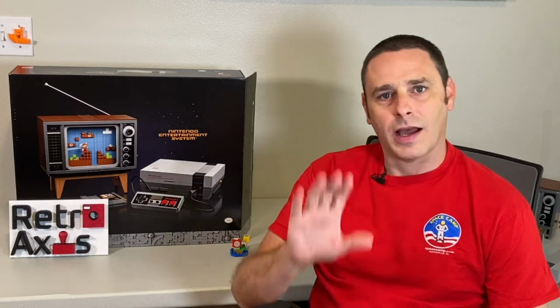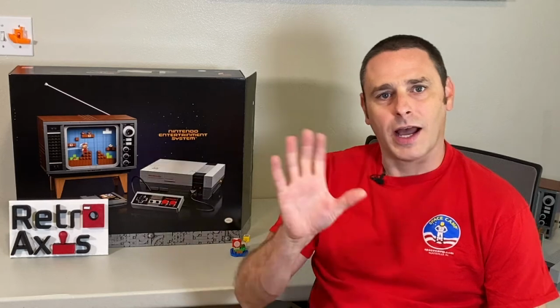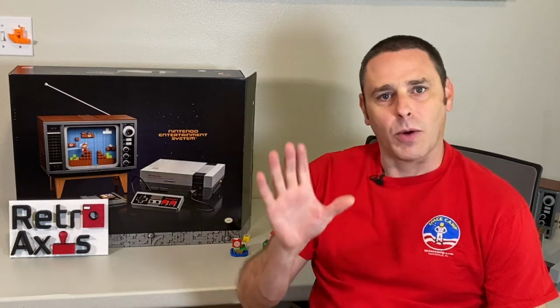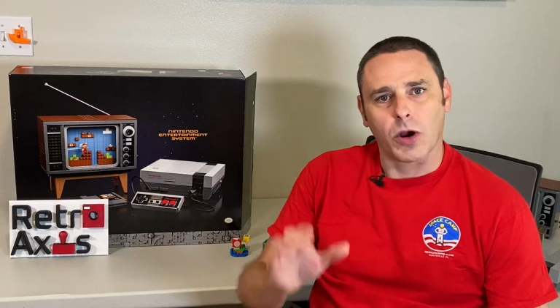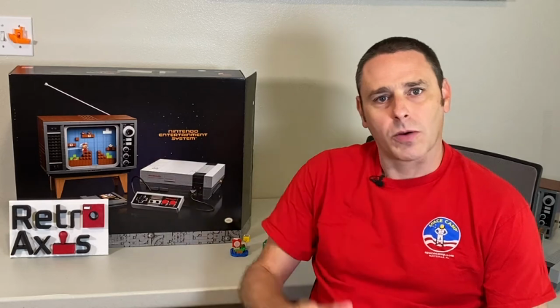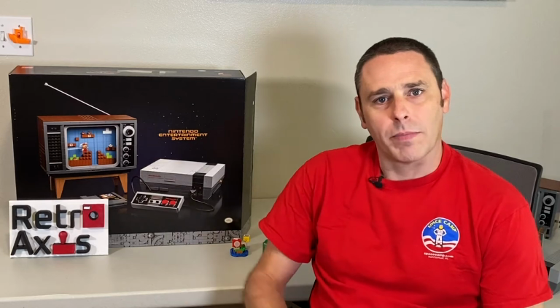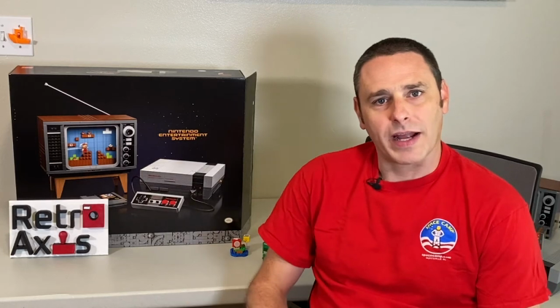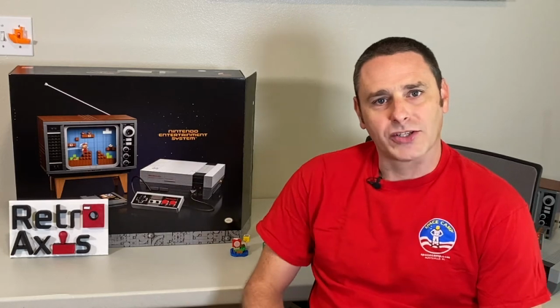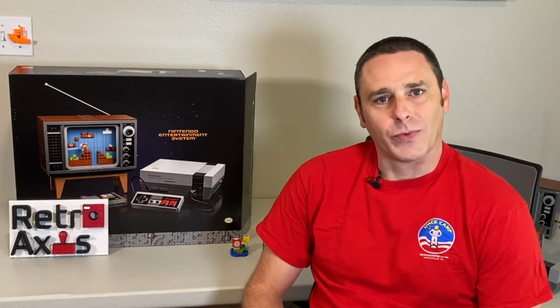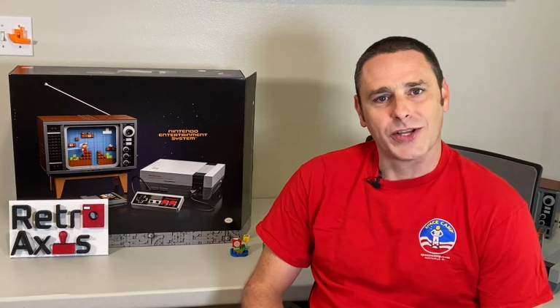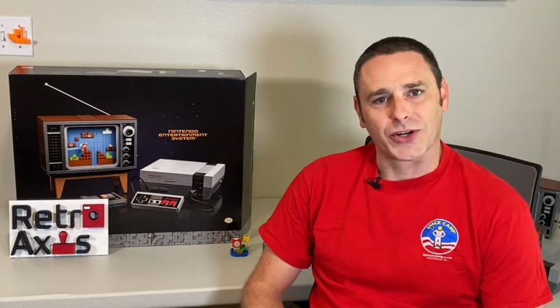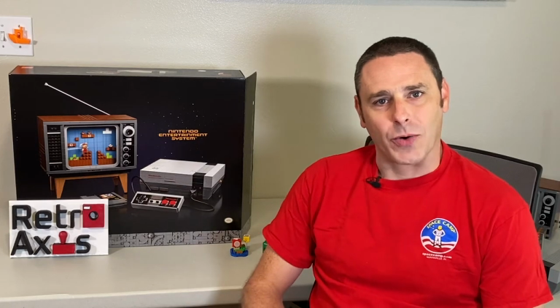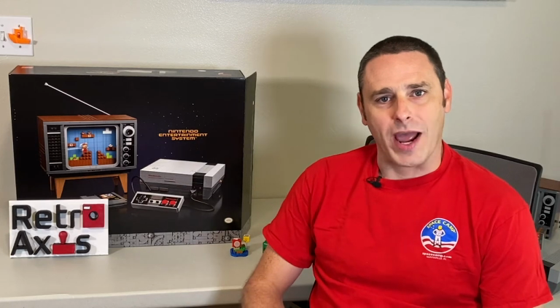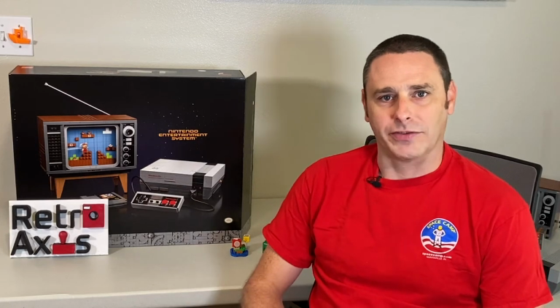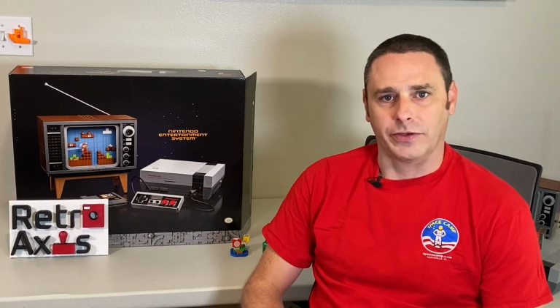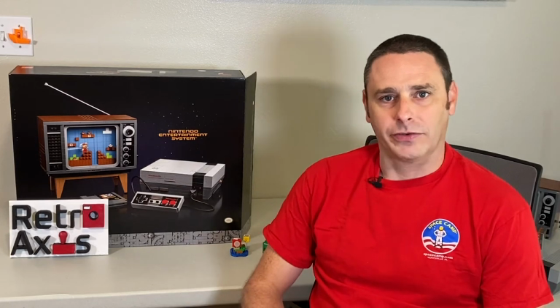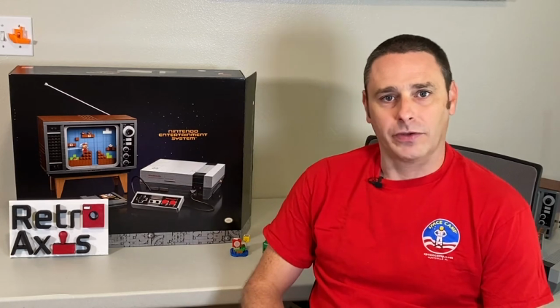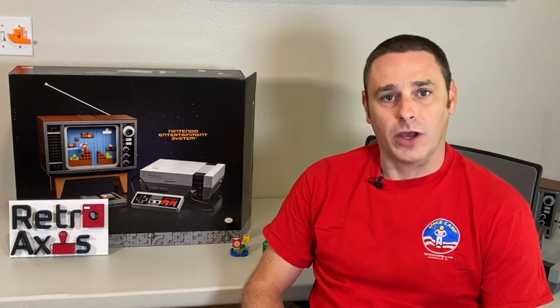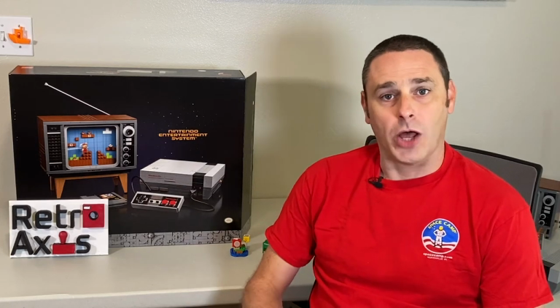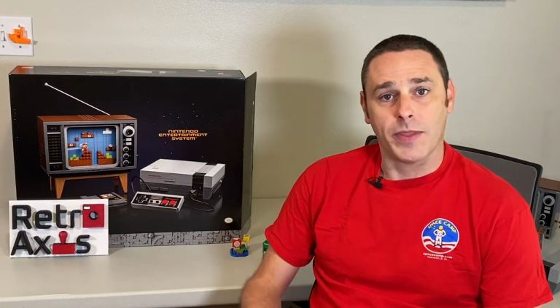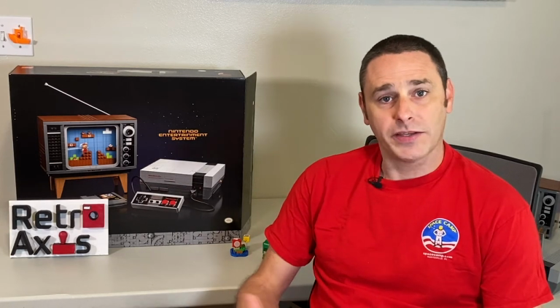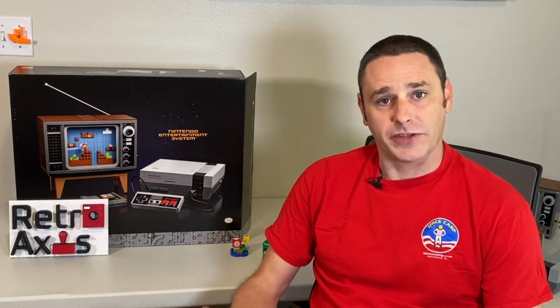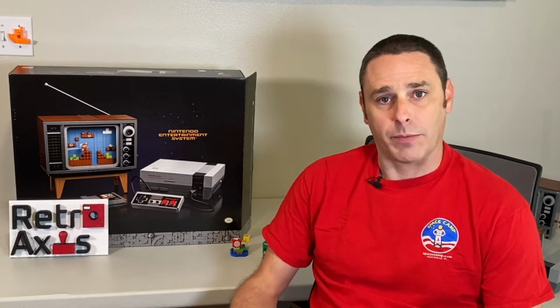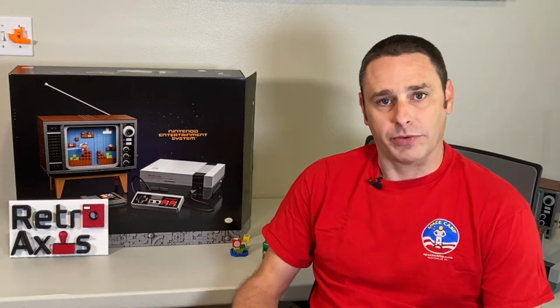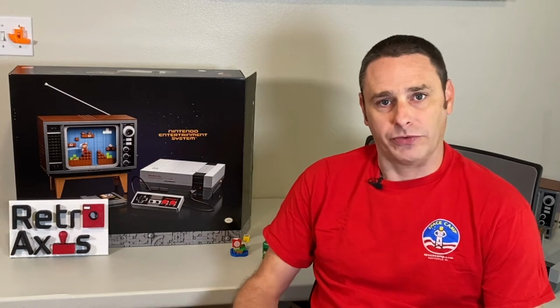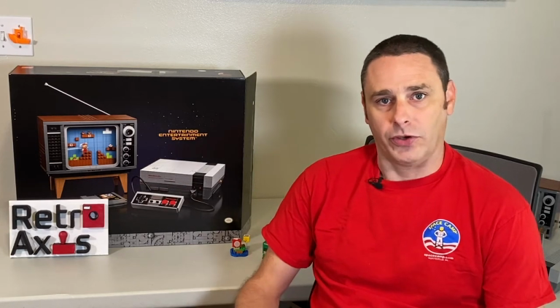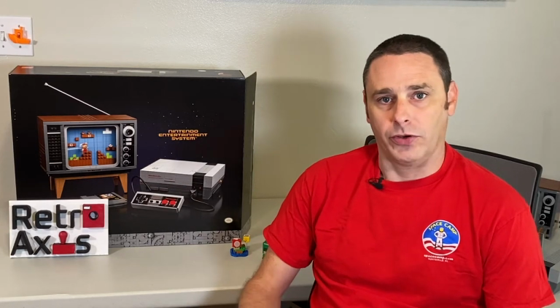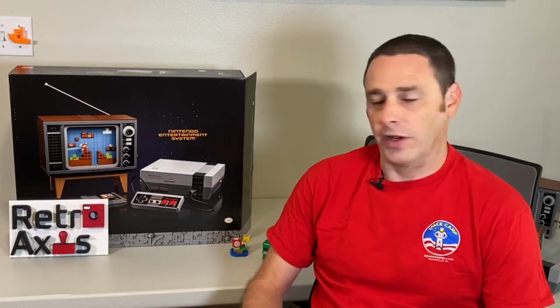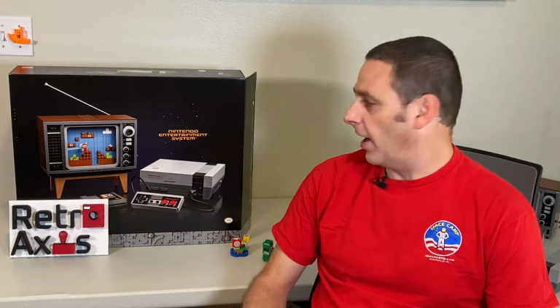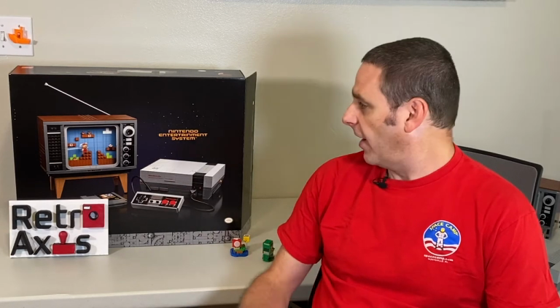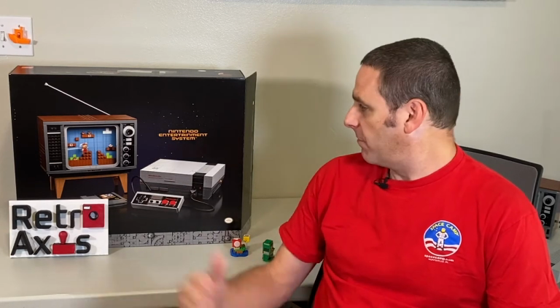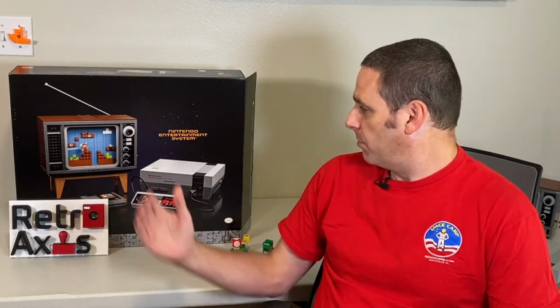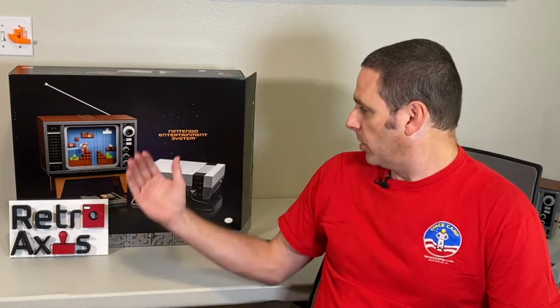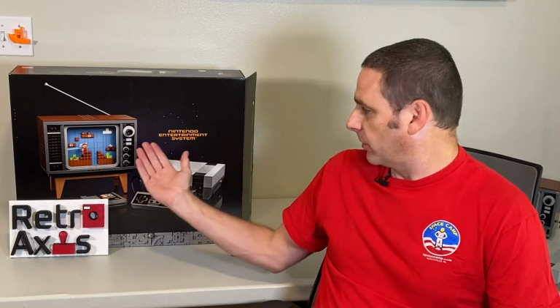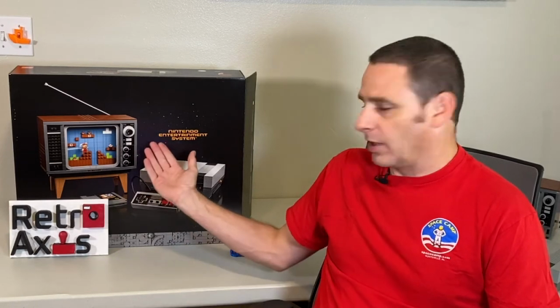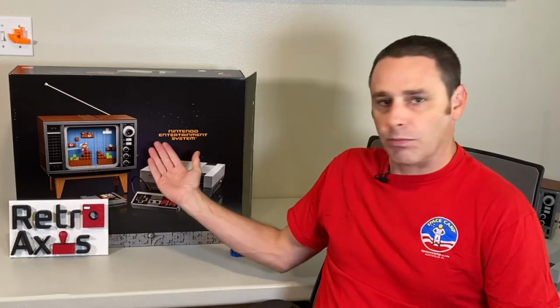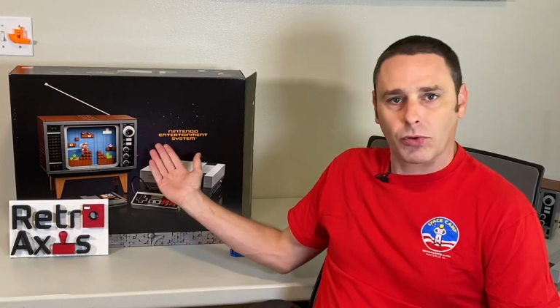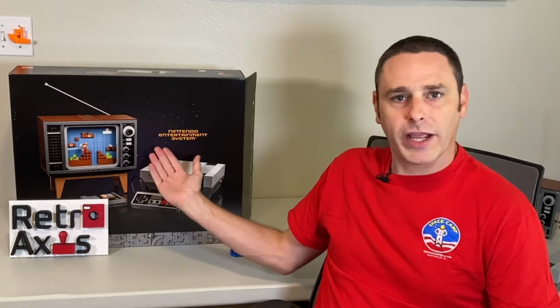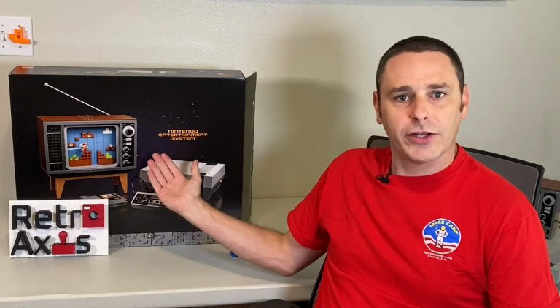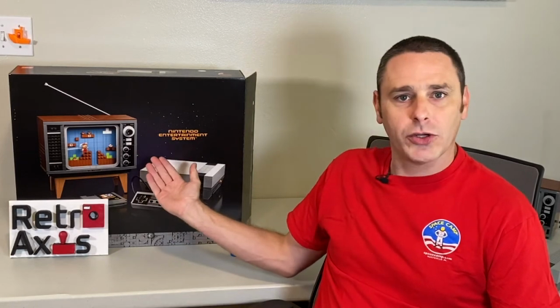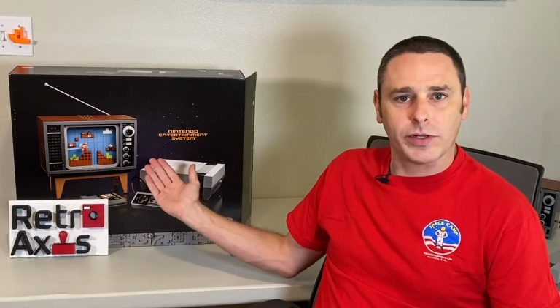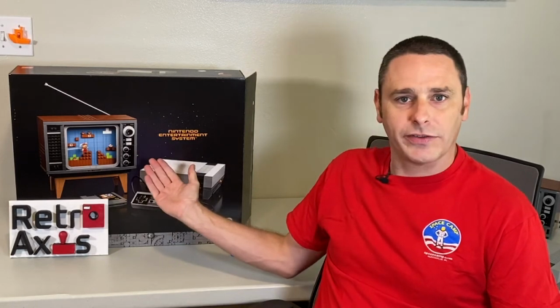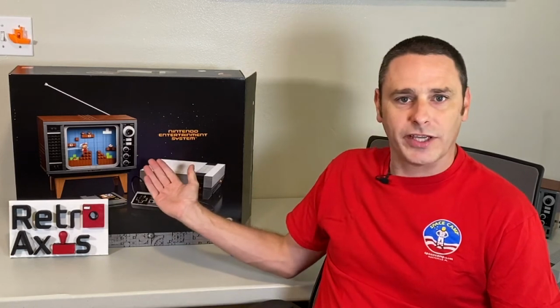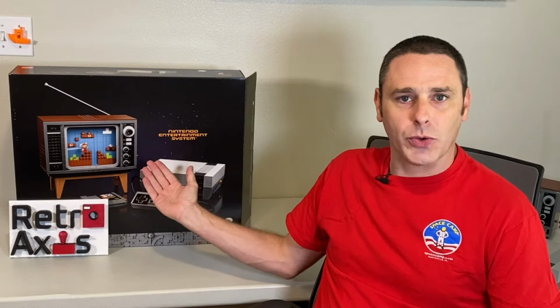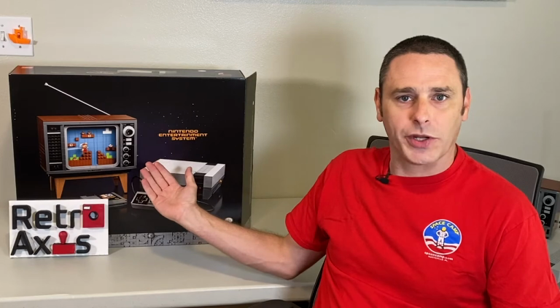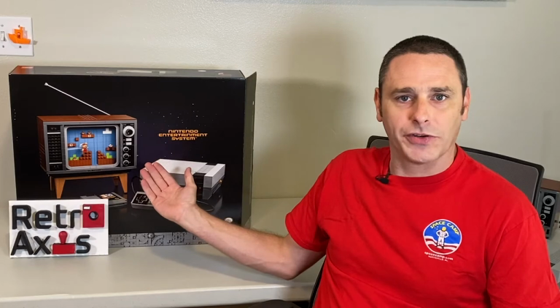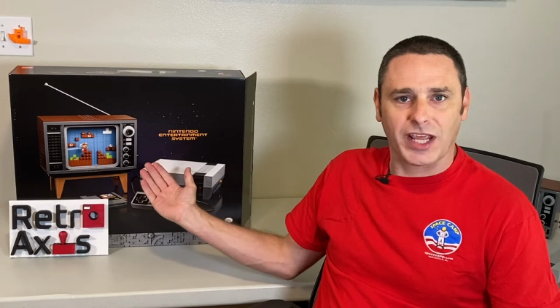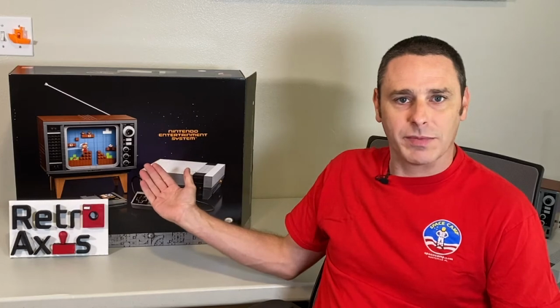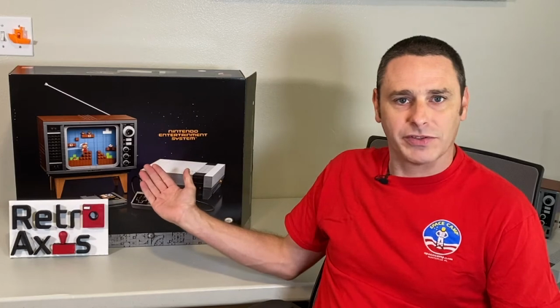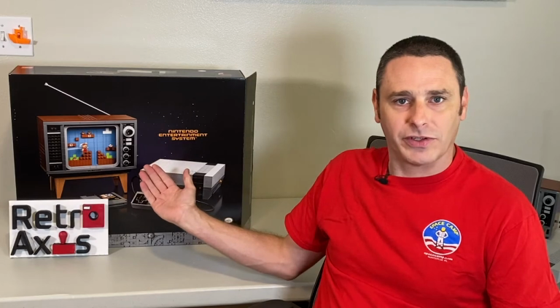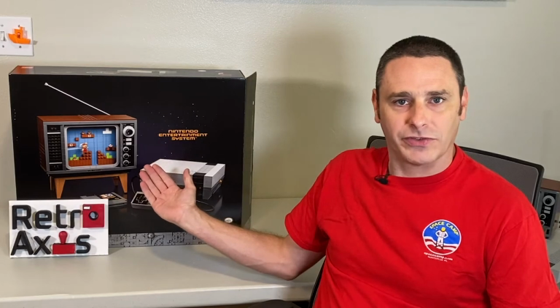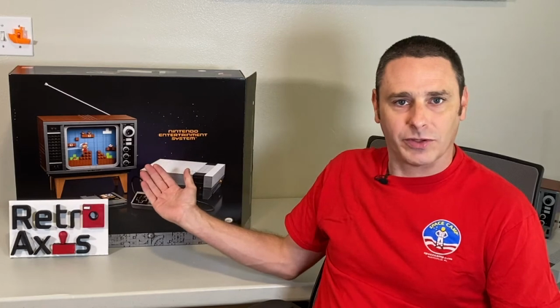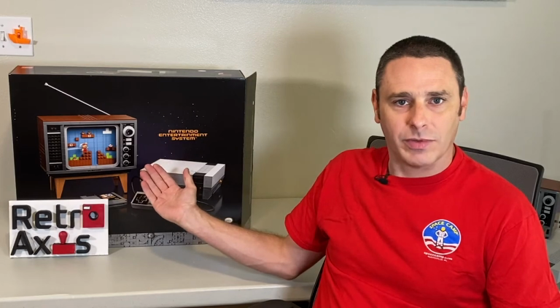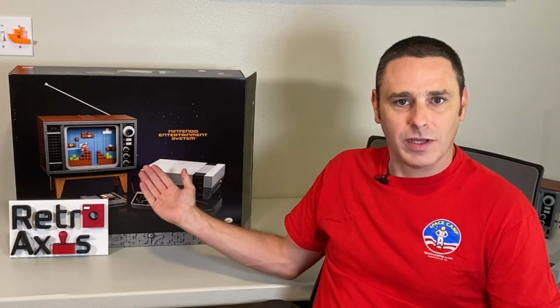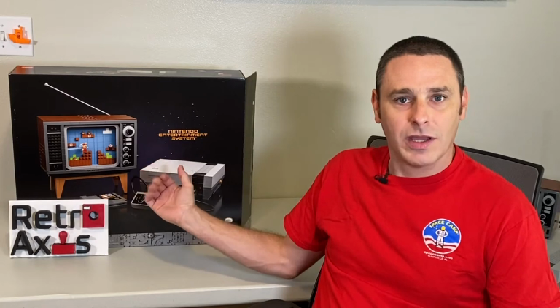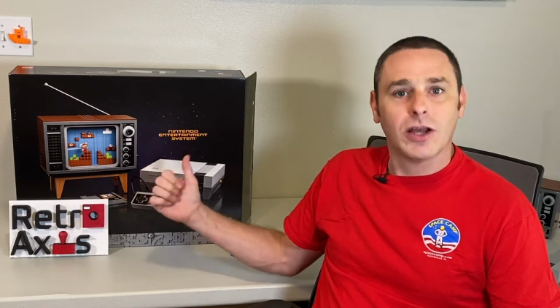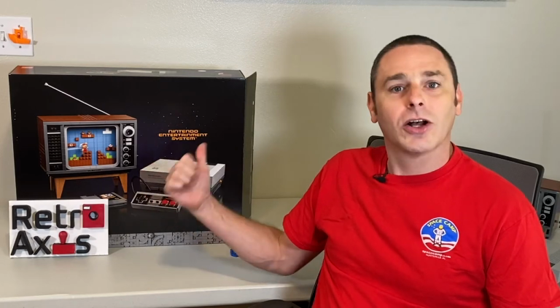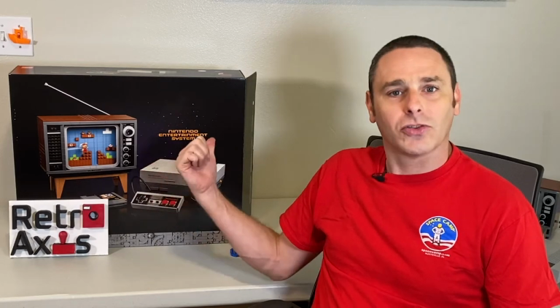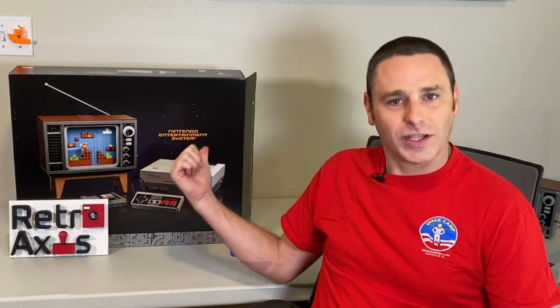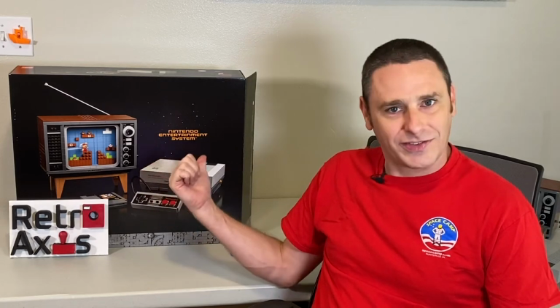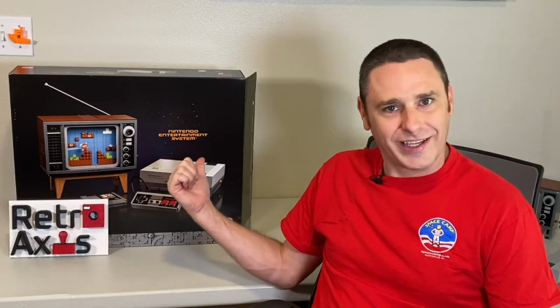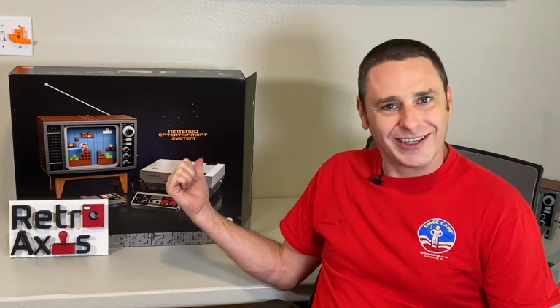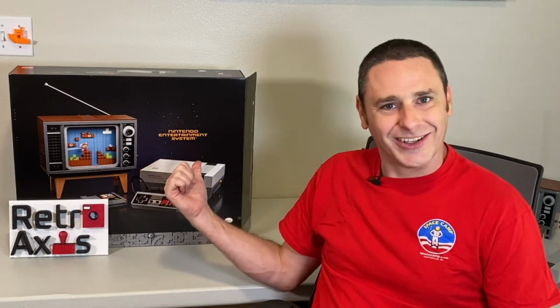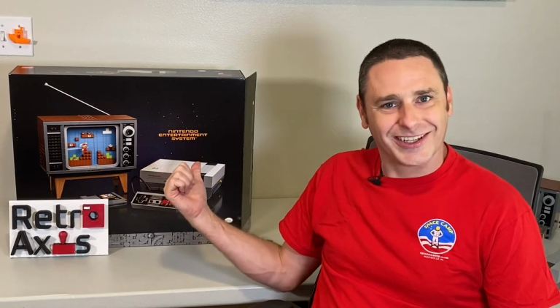Hi, welcome back to RetroAxis. On this episode, I've built a brand new Nintendo Entertainment System. Let's take a look.